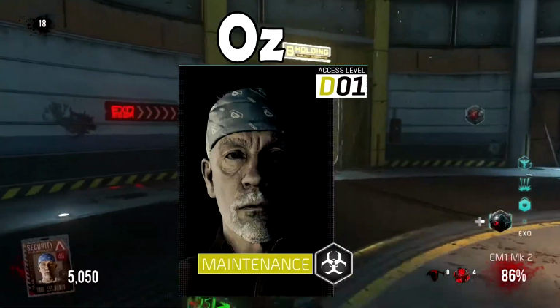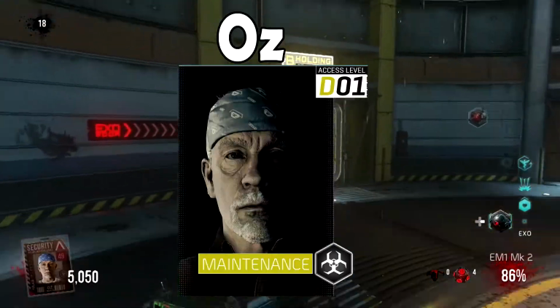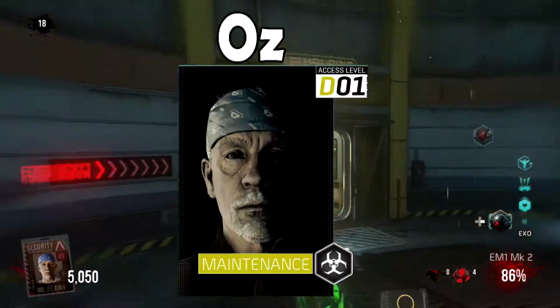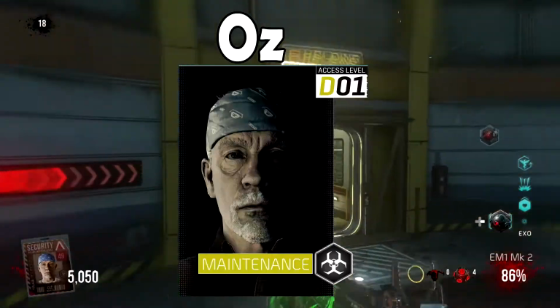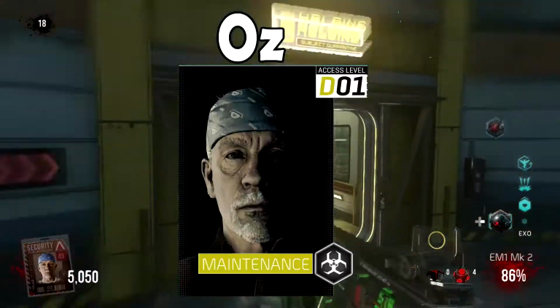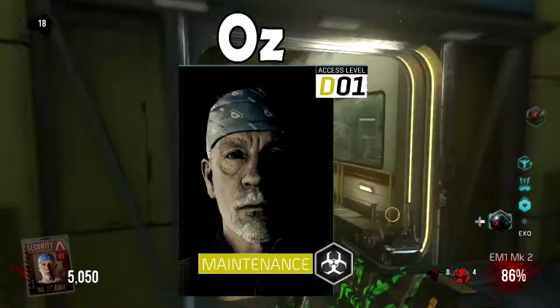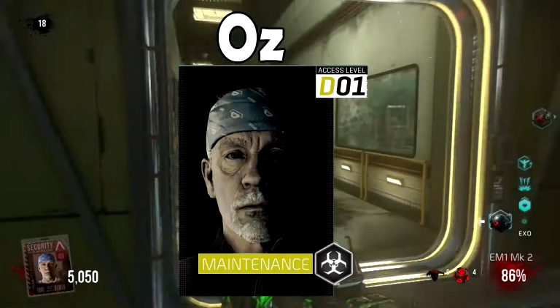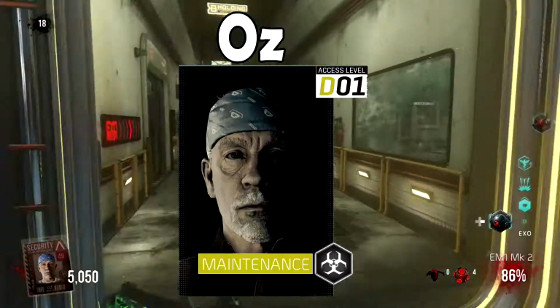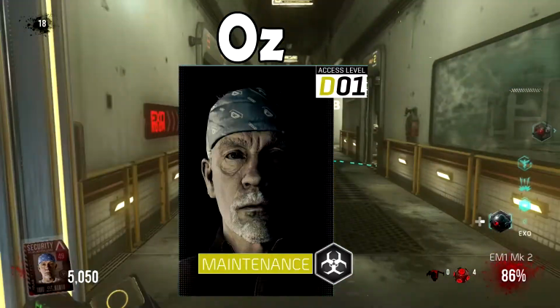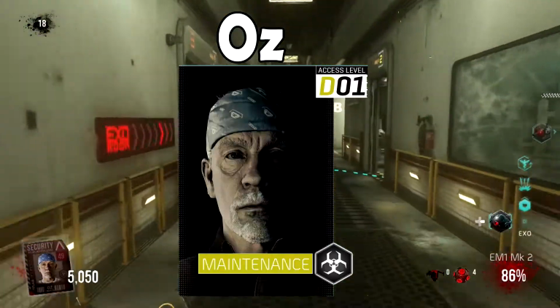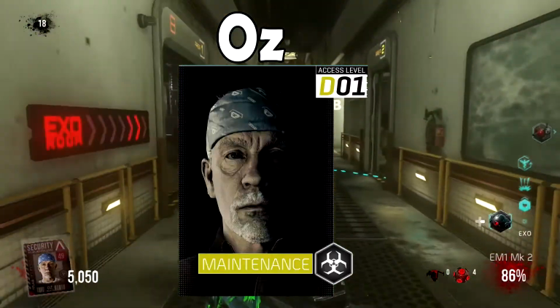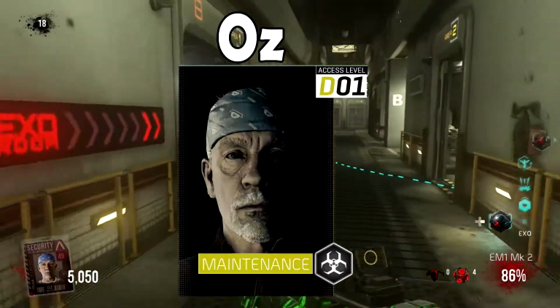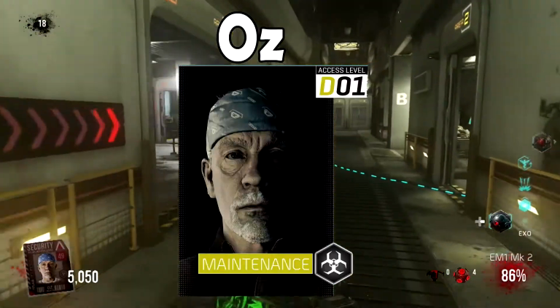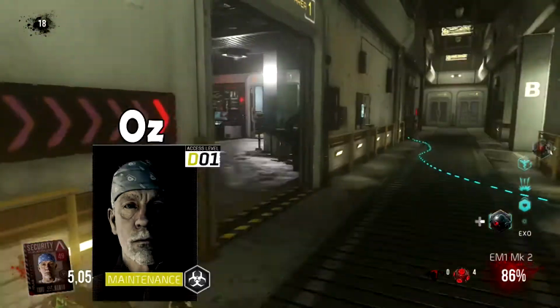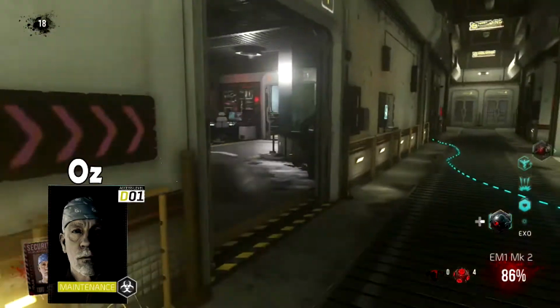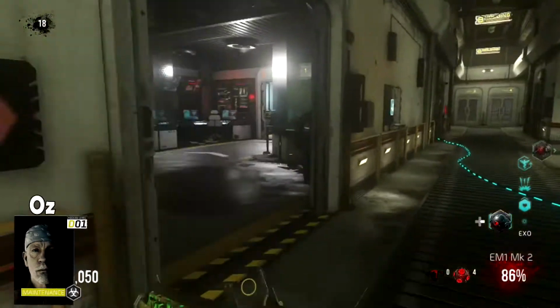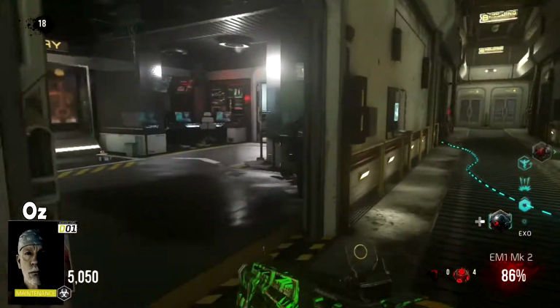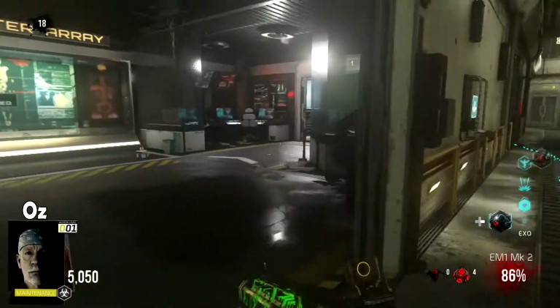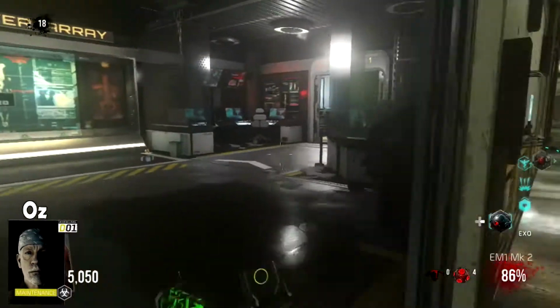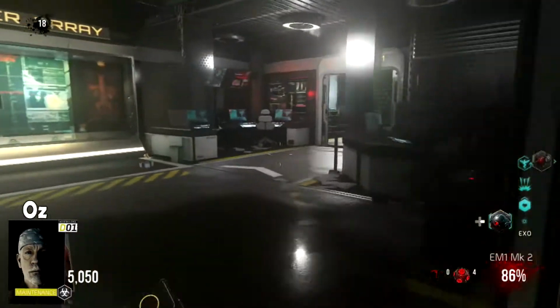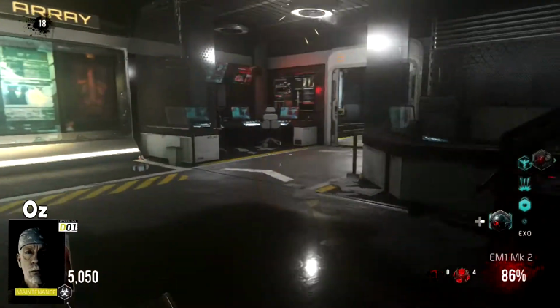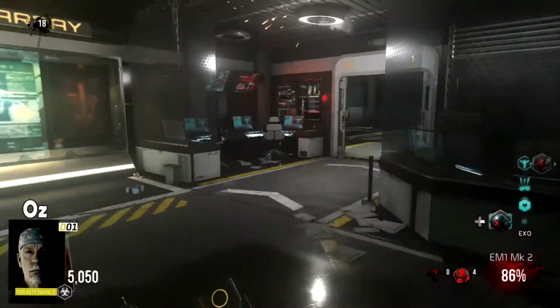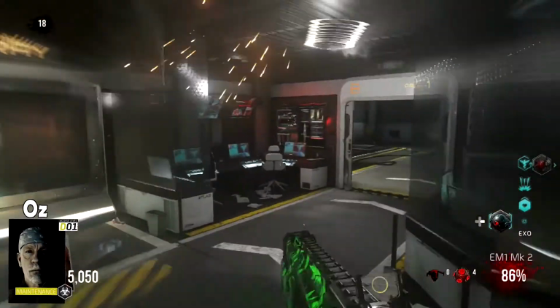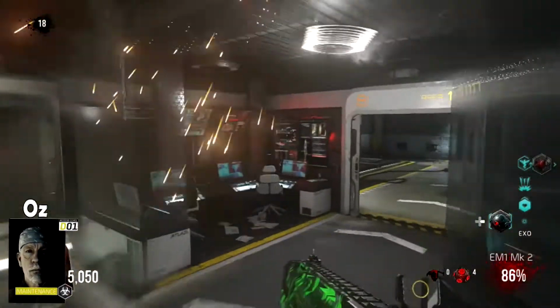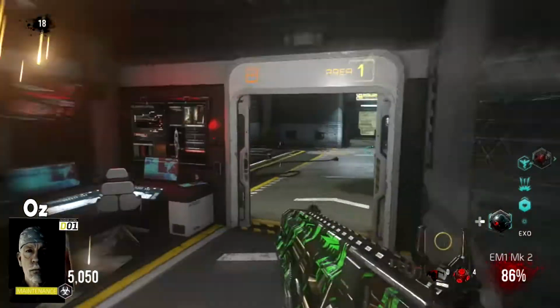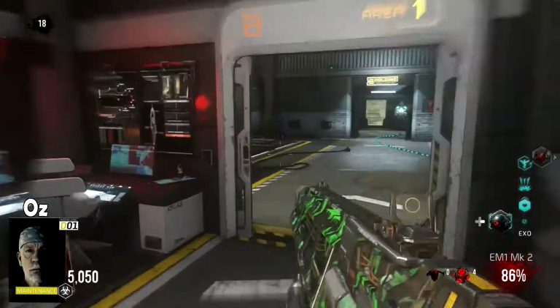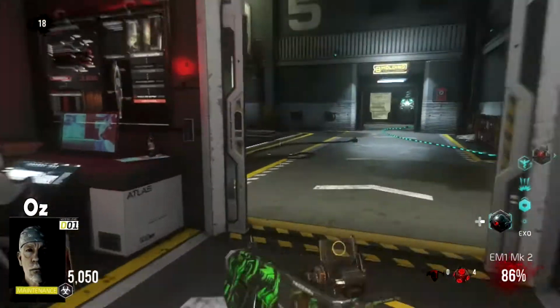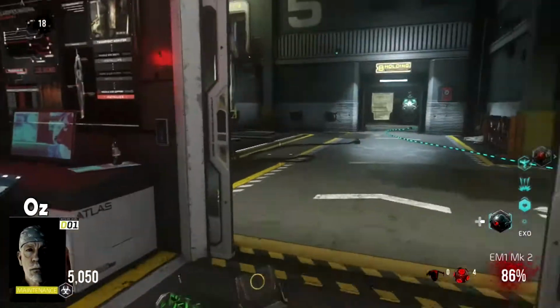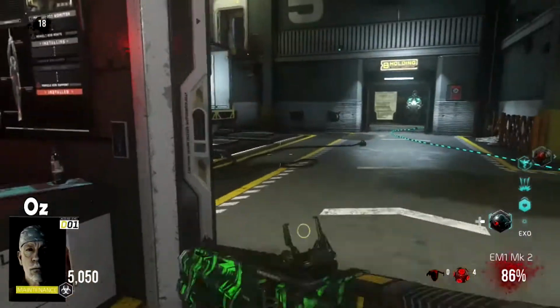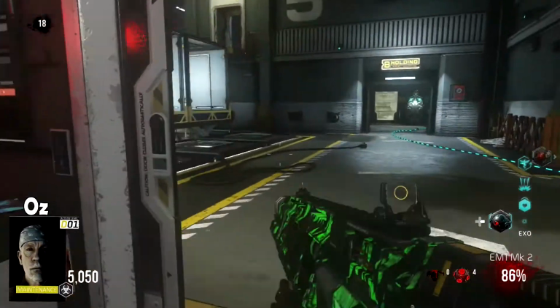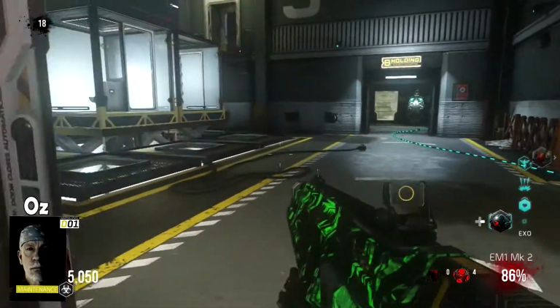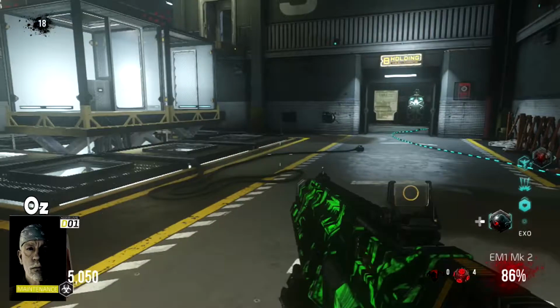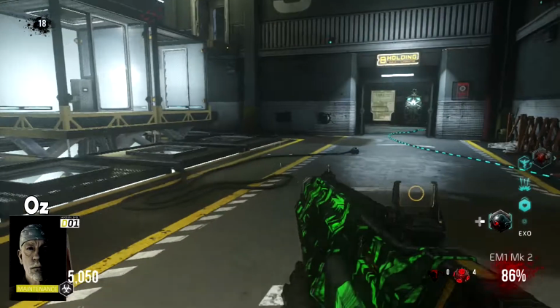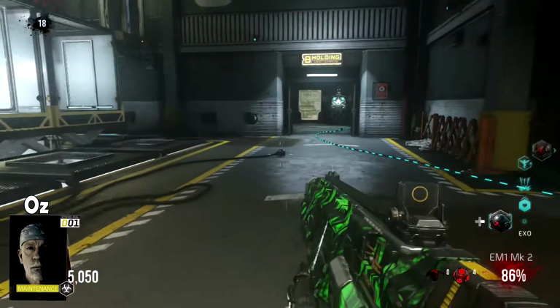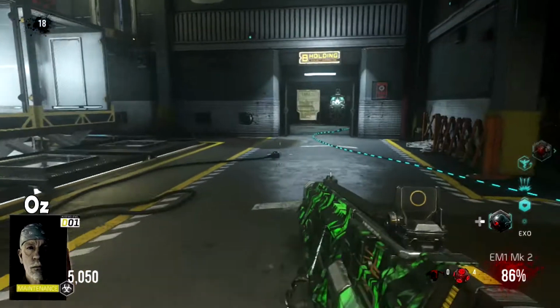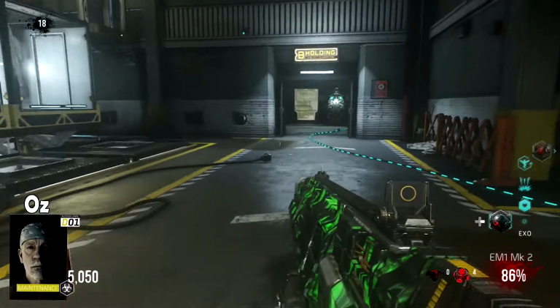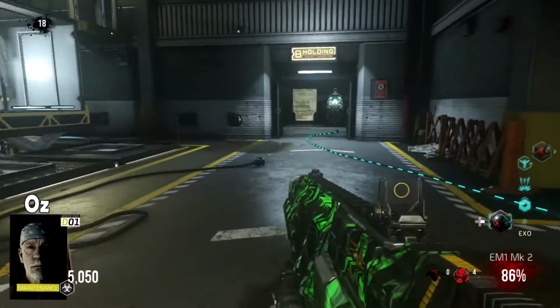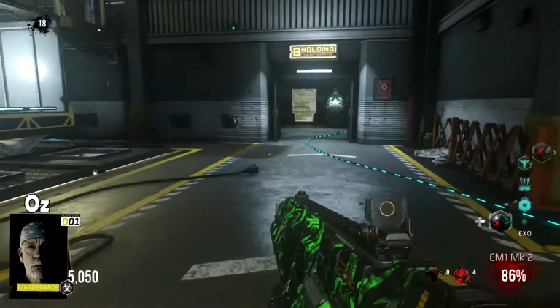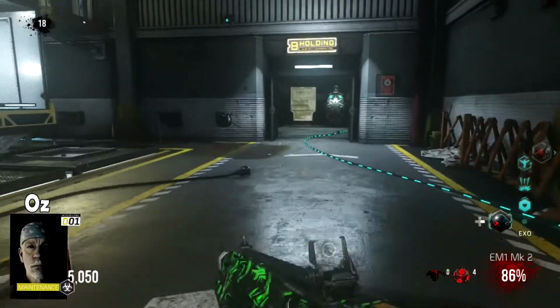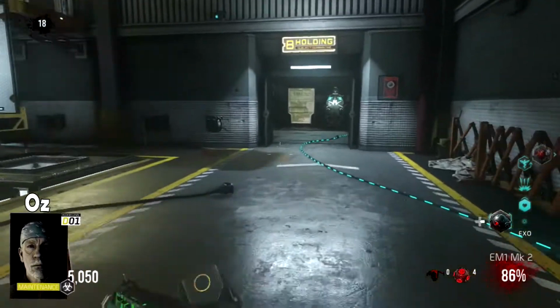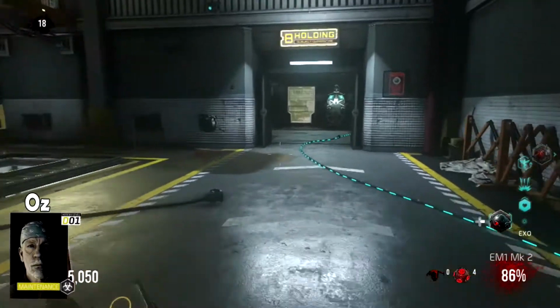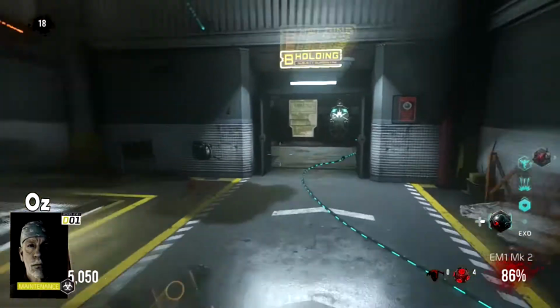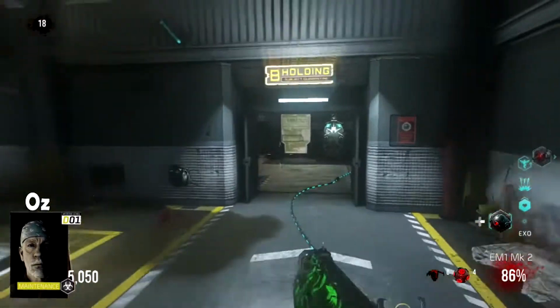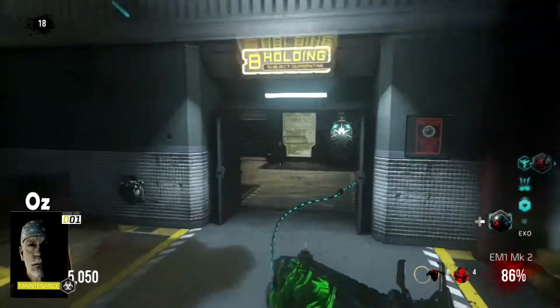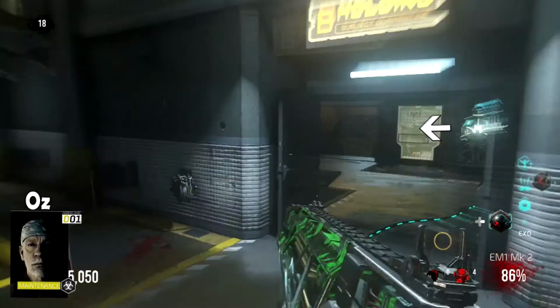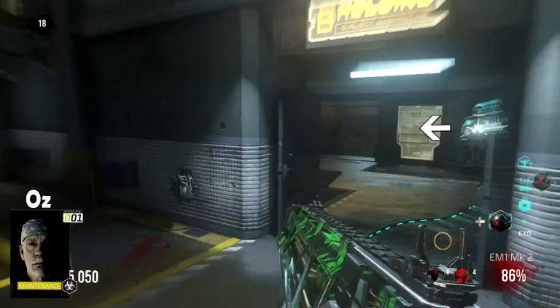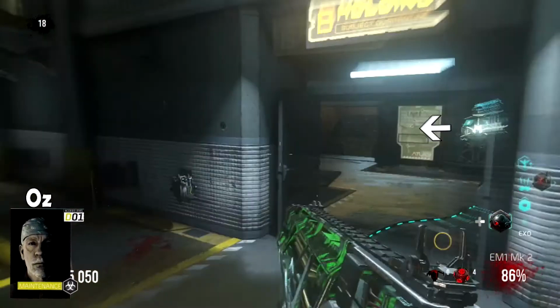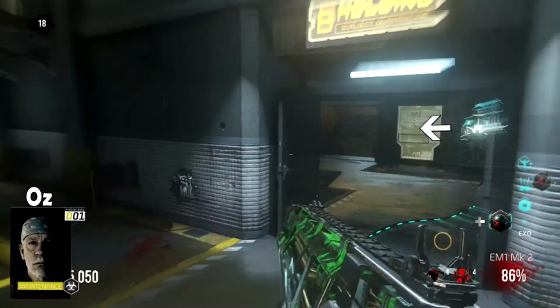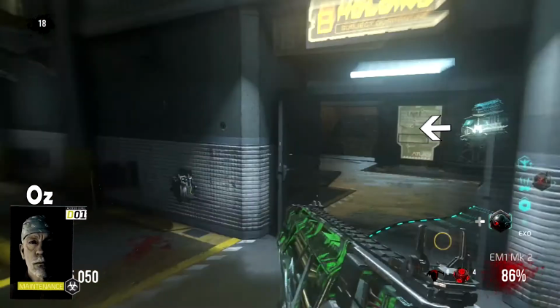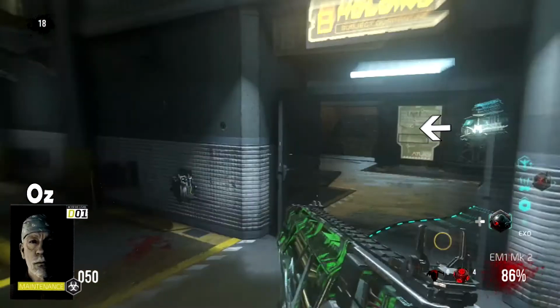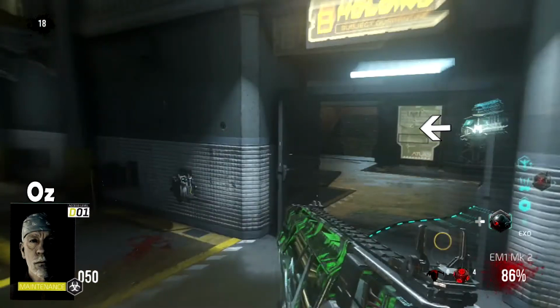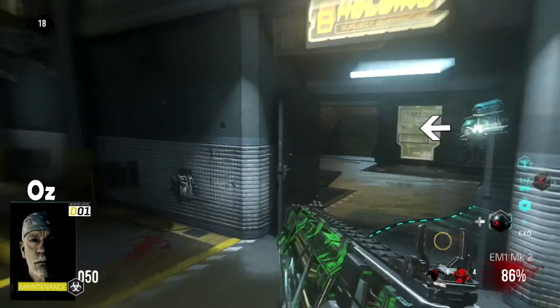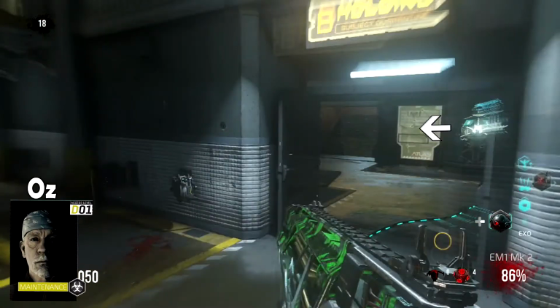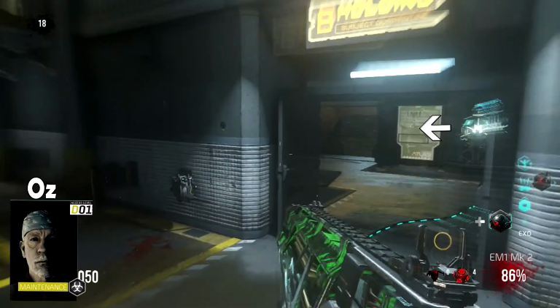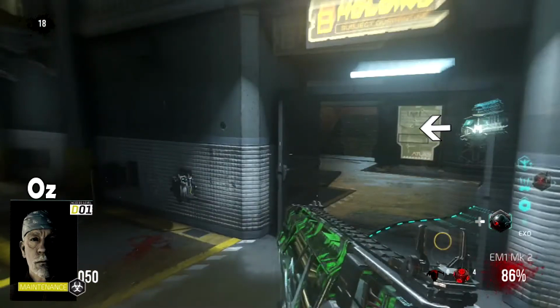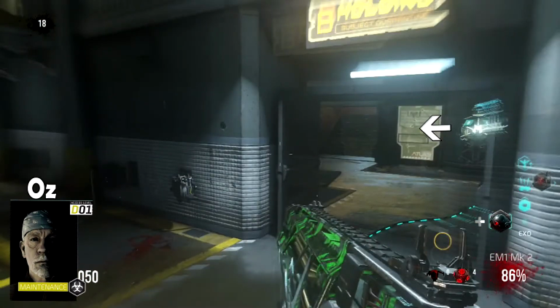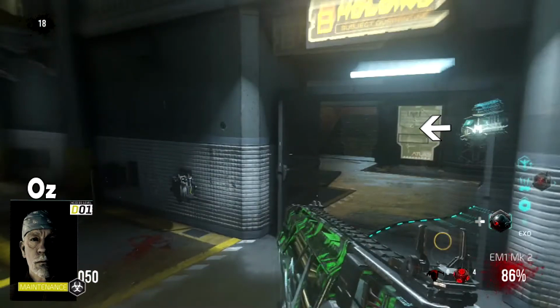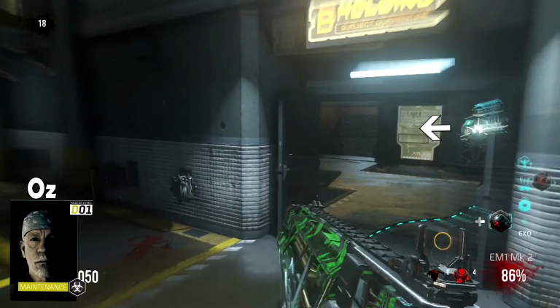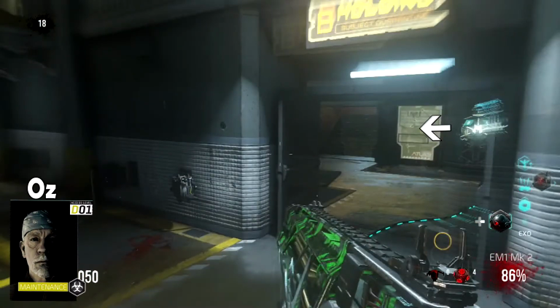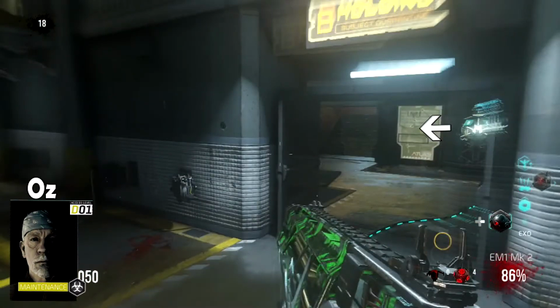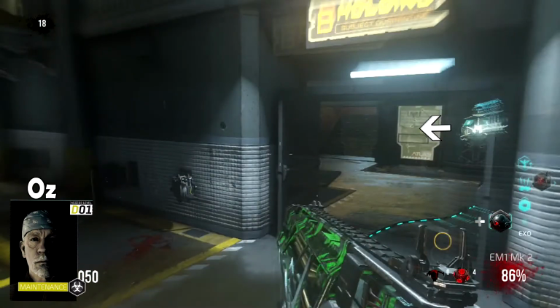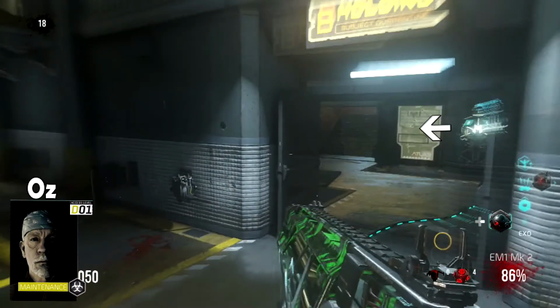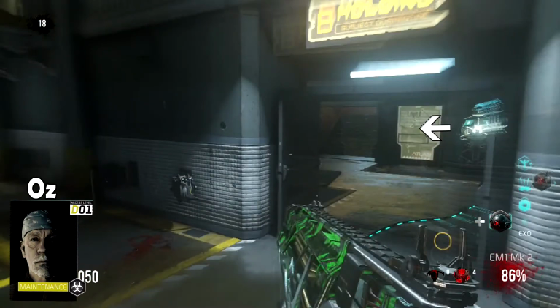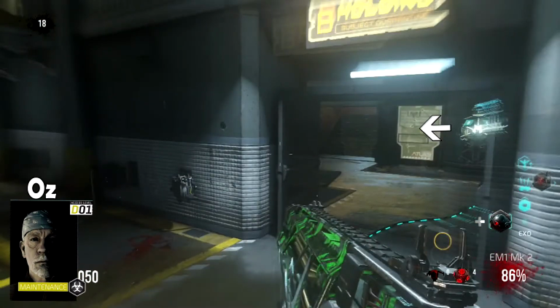If your character is Oz, you'll find your fingerprint scanner in the holding area to the left of the ExoHealth upgrade station.